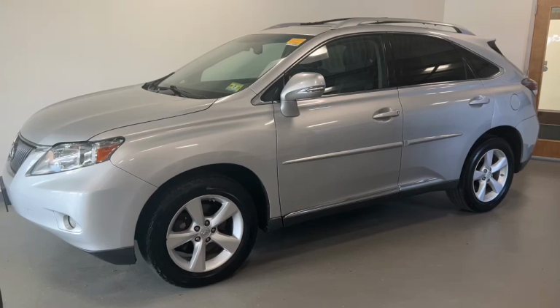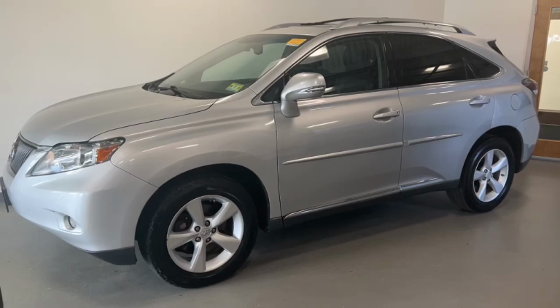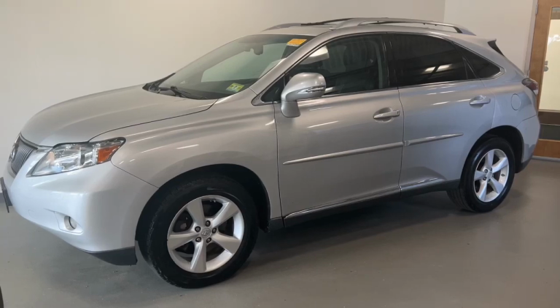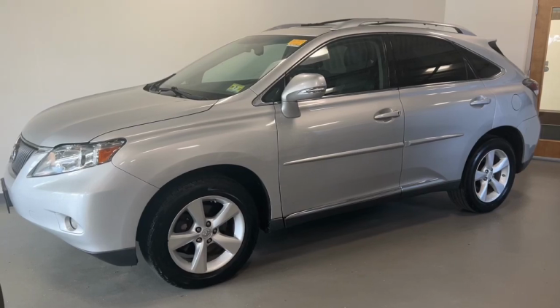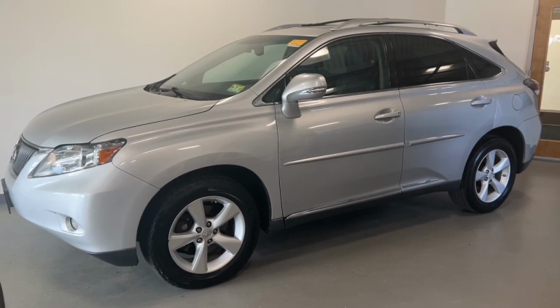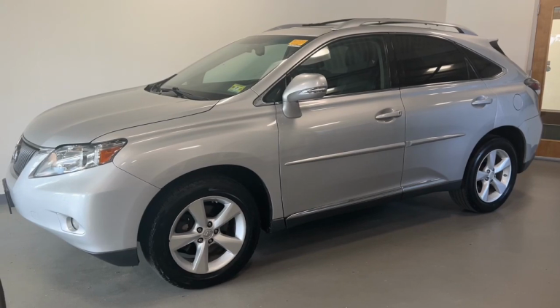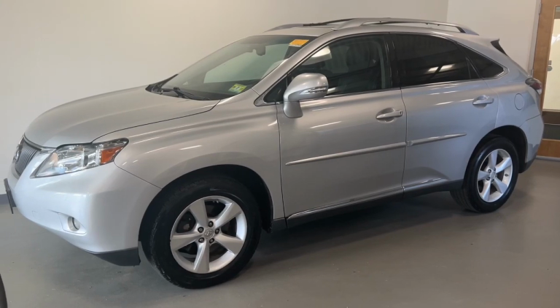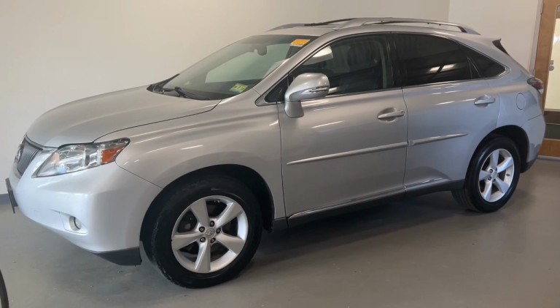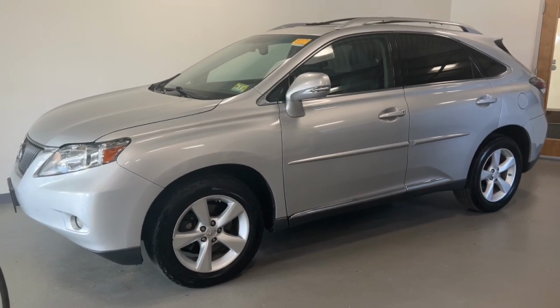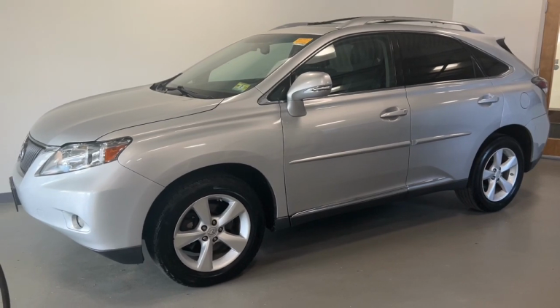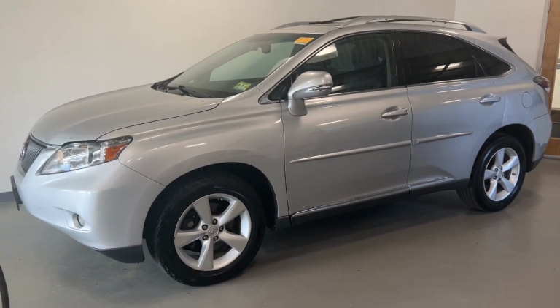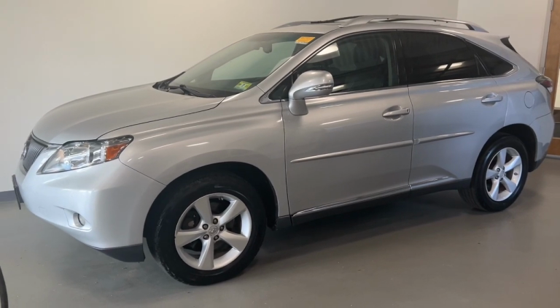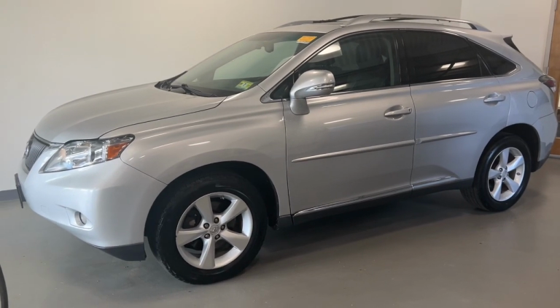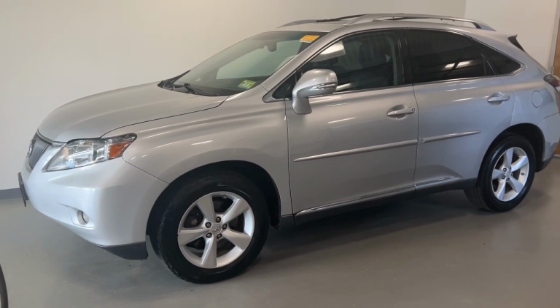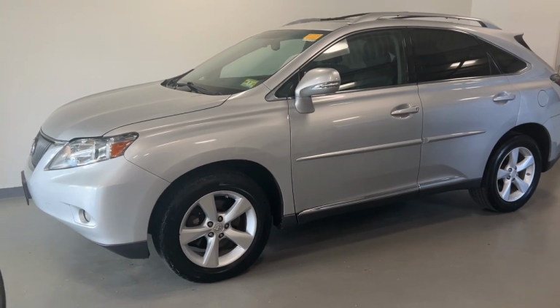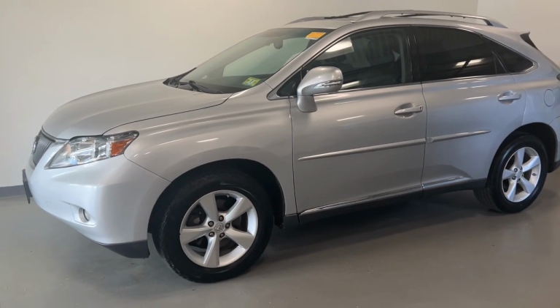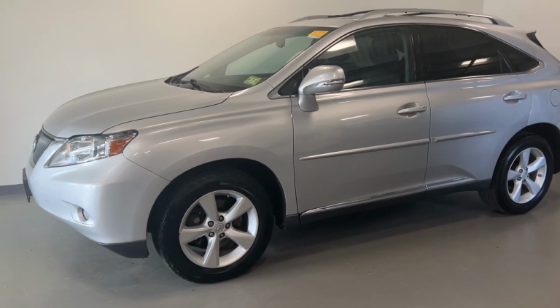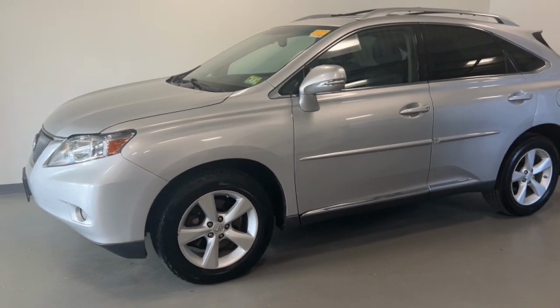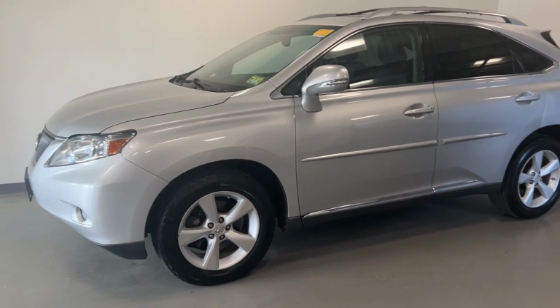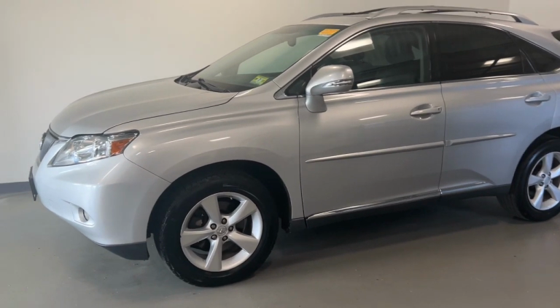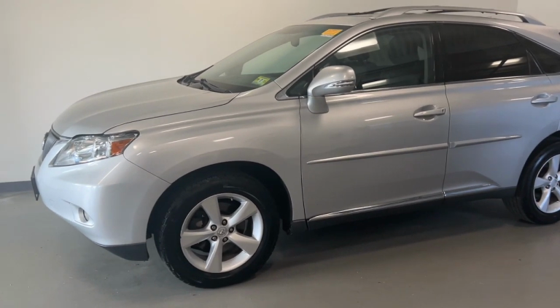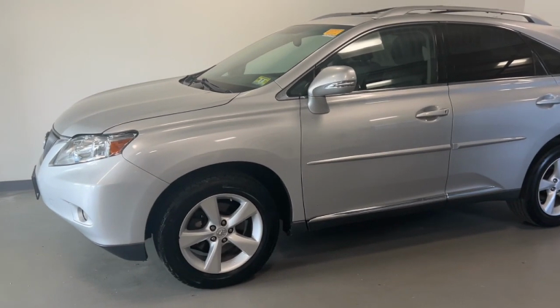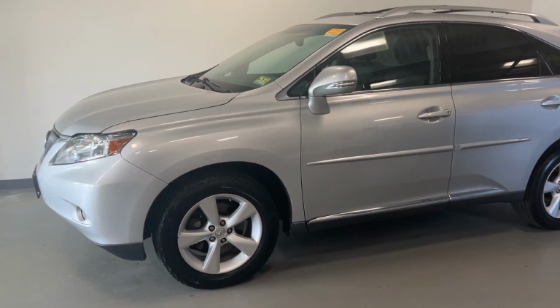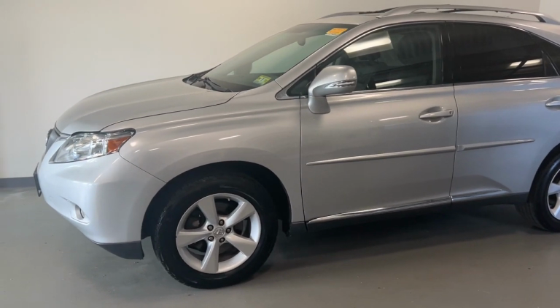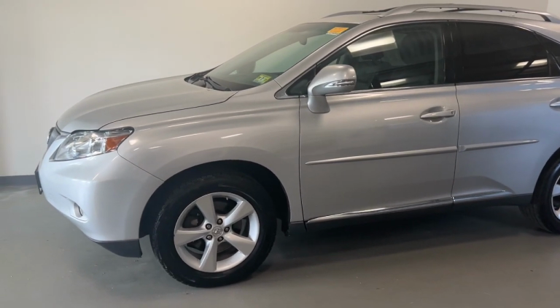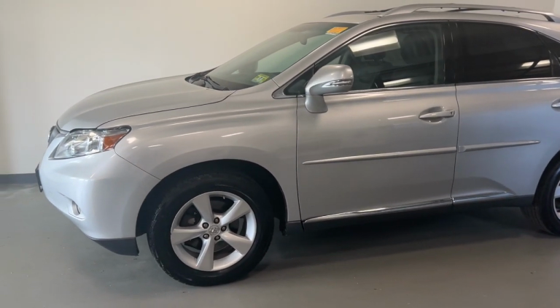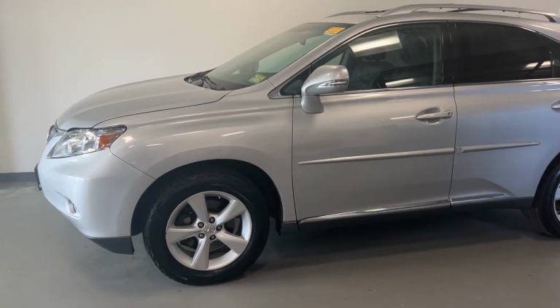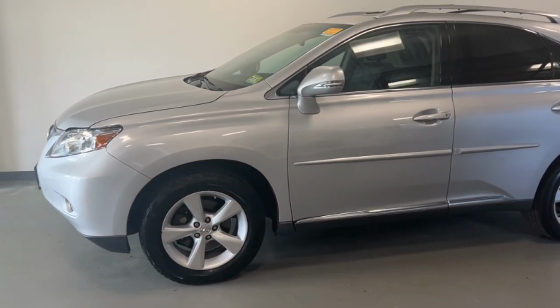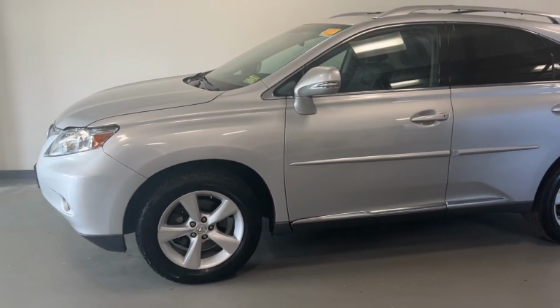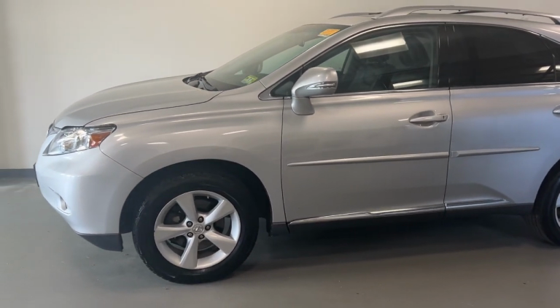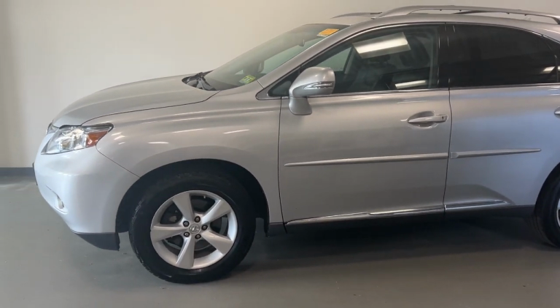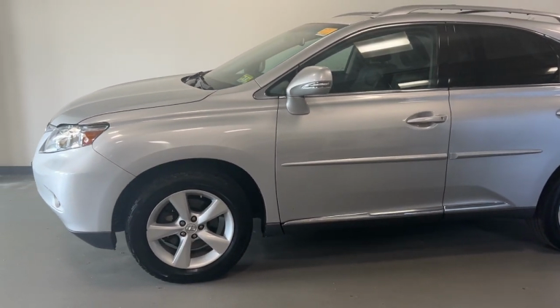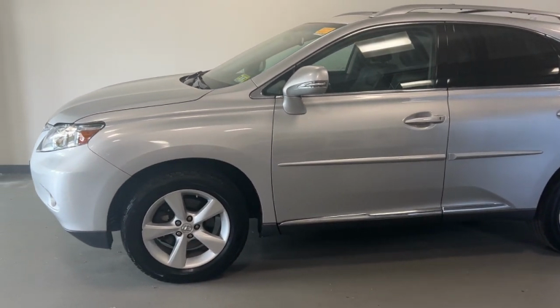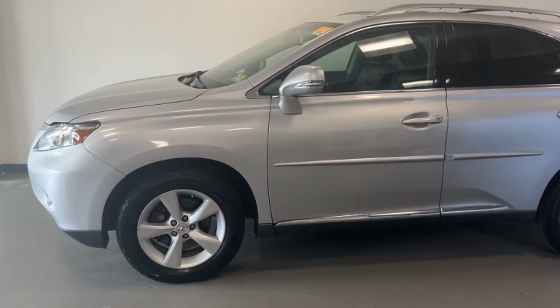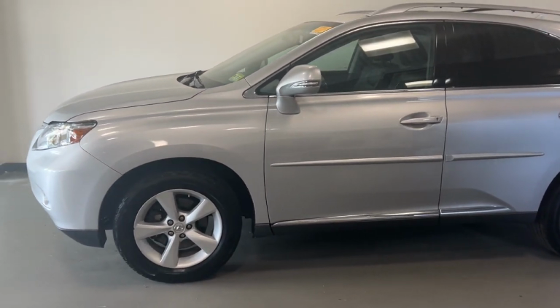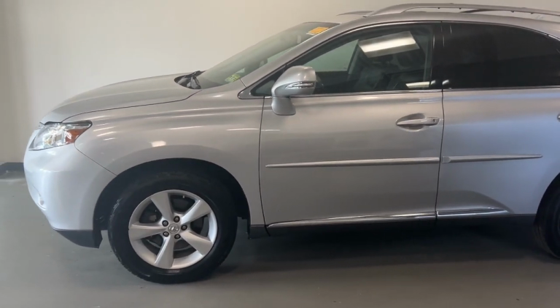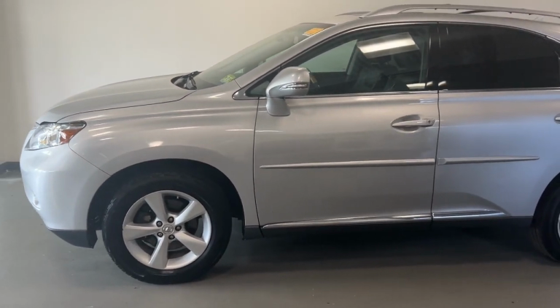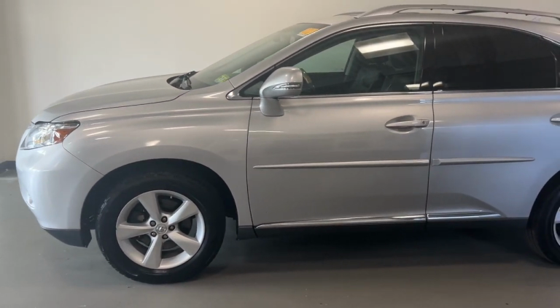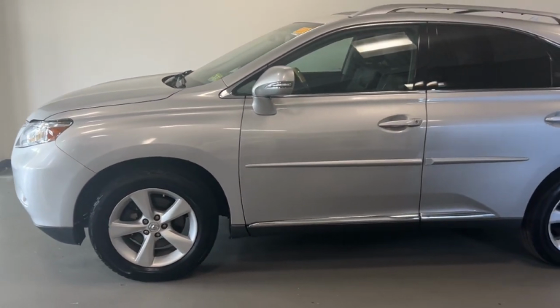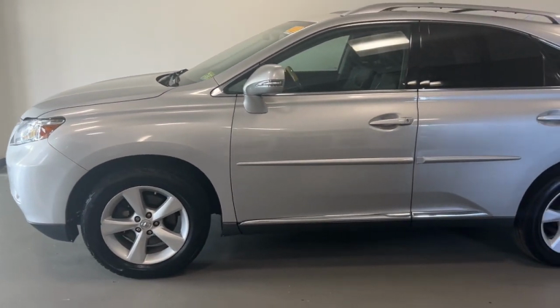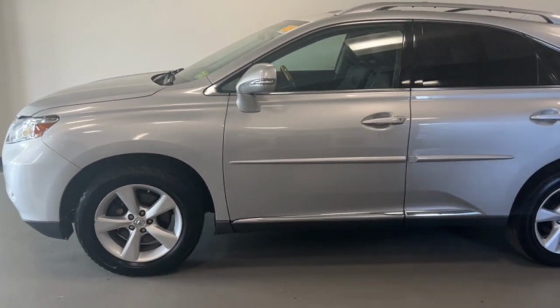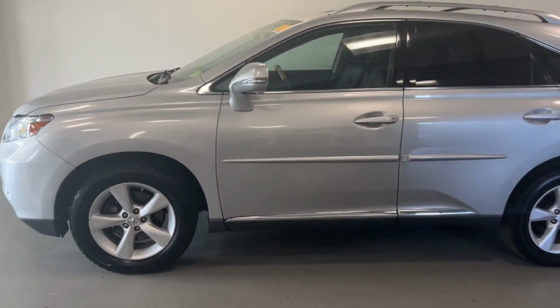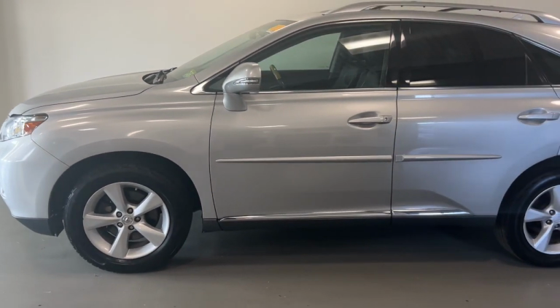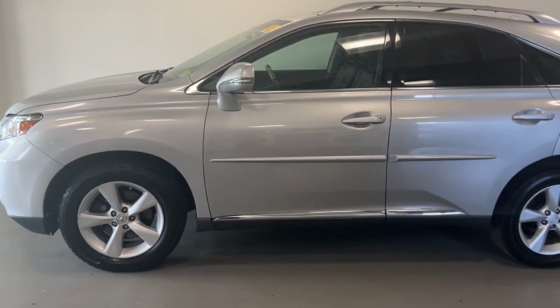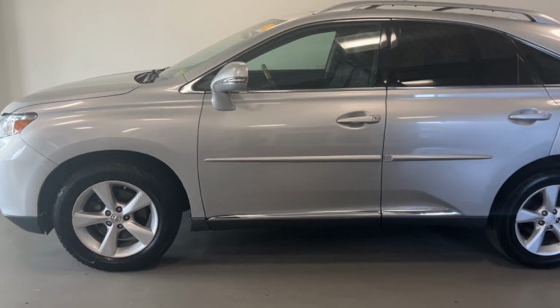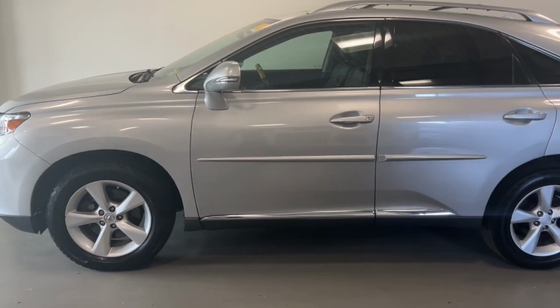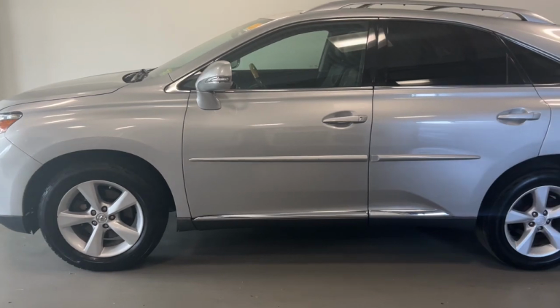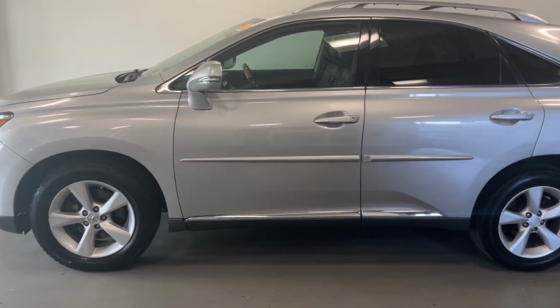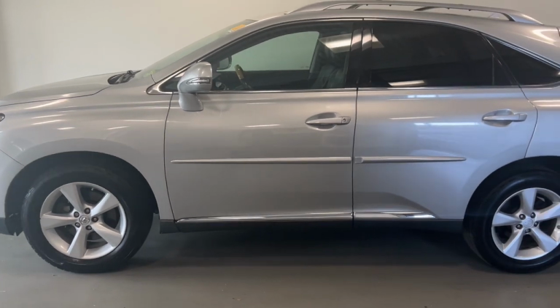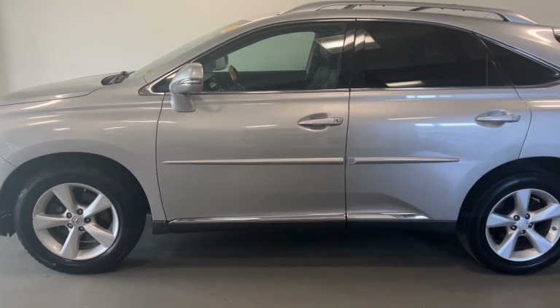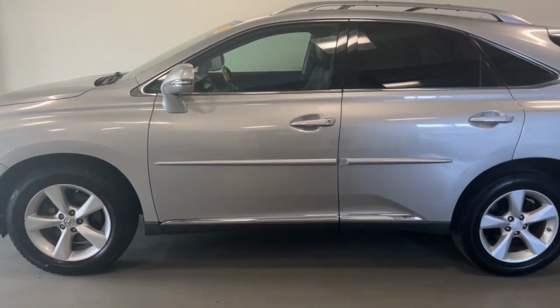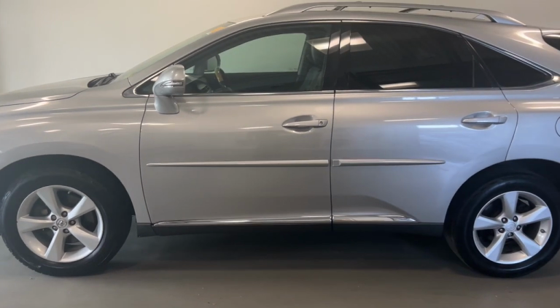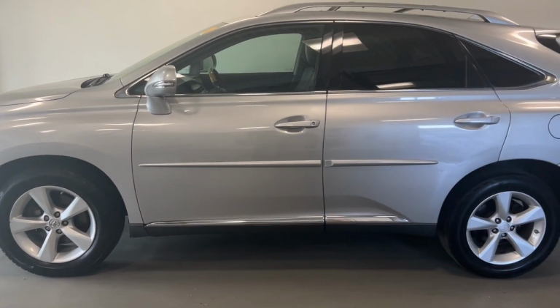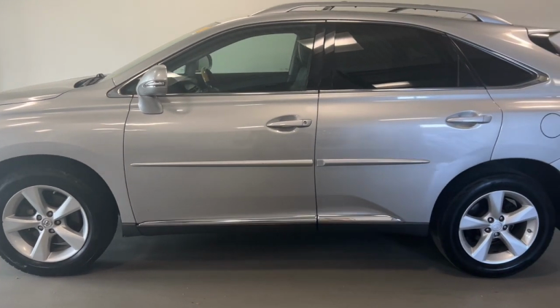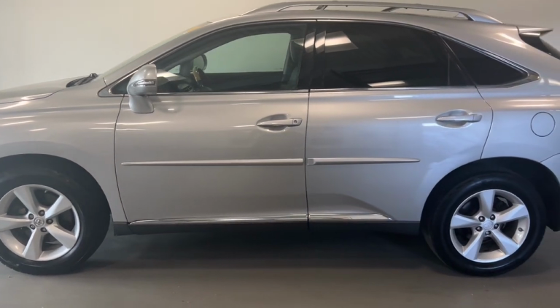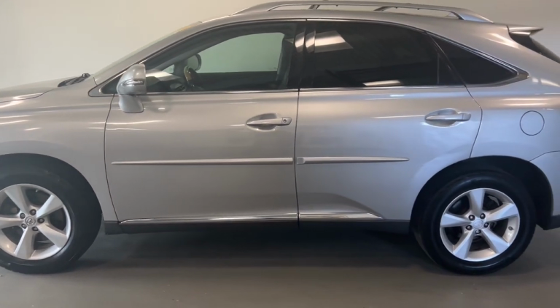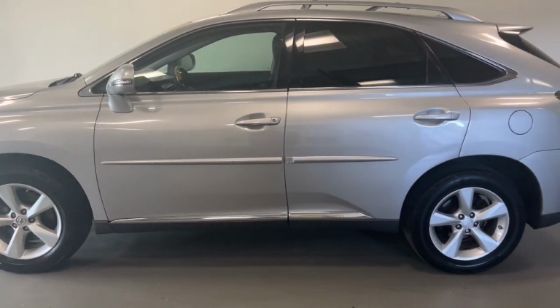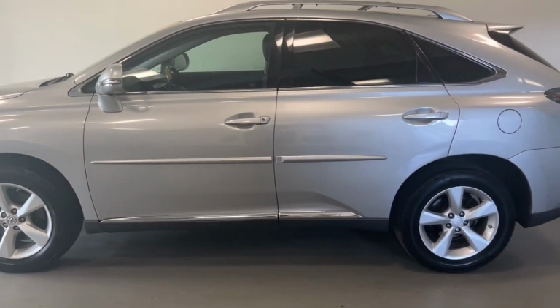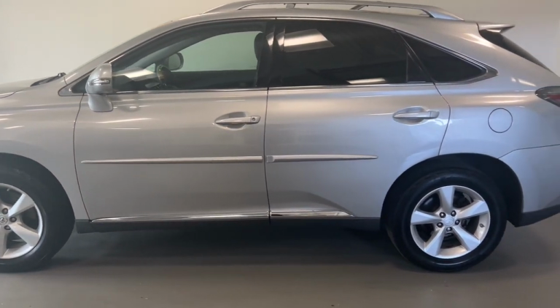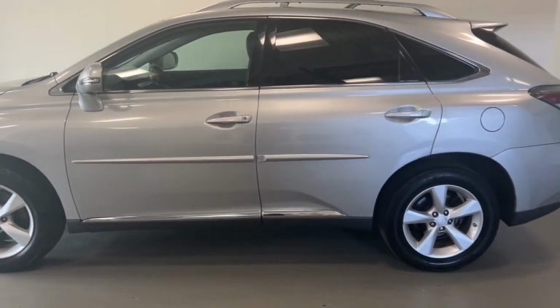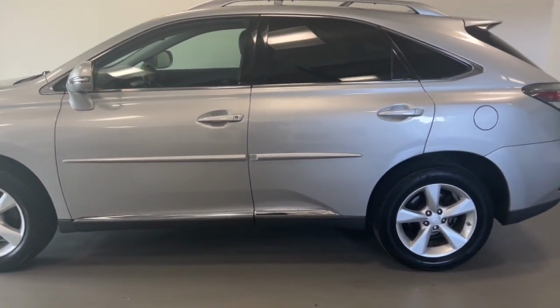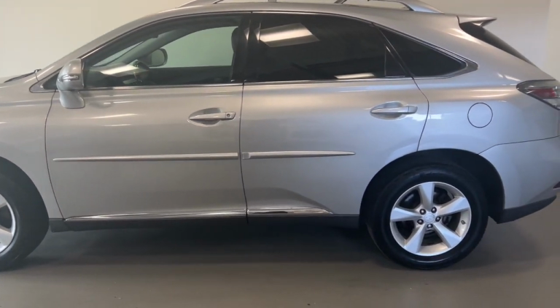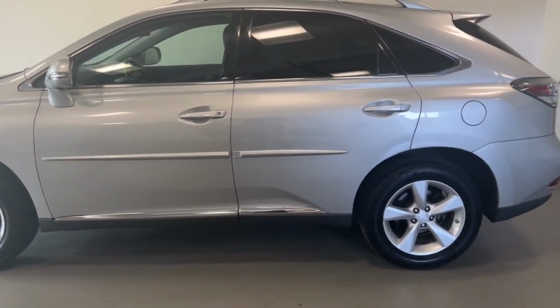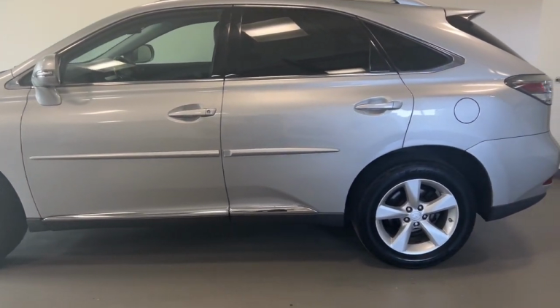Get into a car with value. 2010 Lexus RX. Be a style leader in this captivating RX.